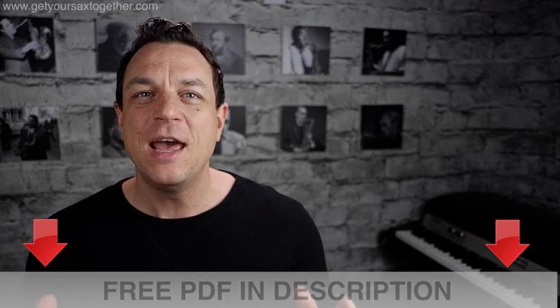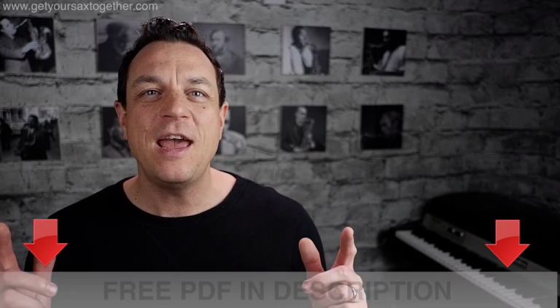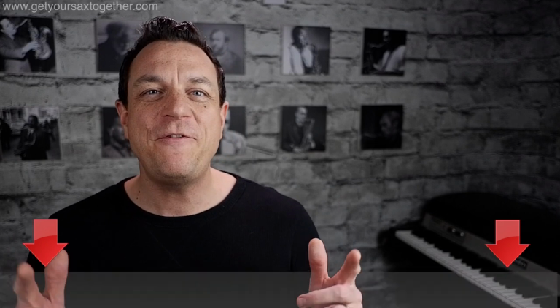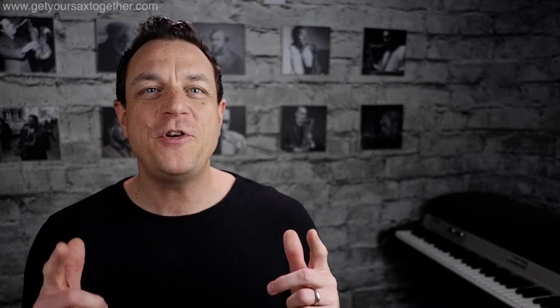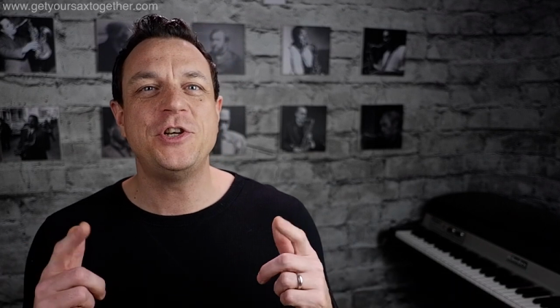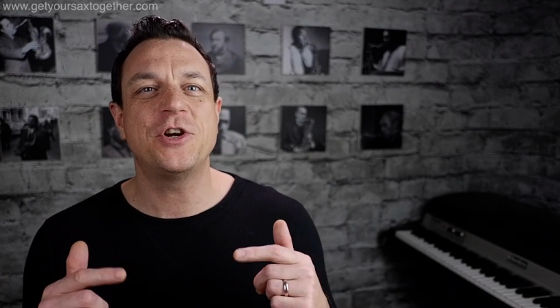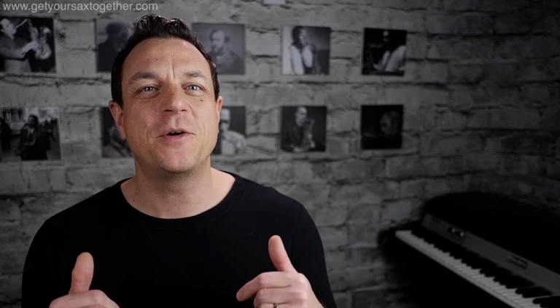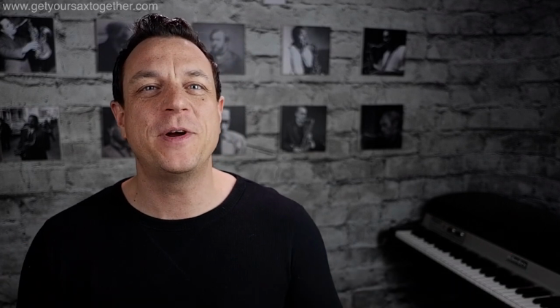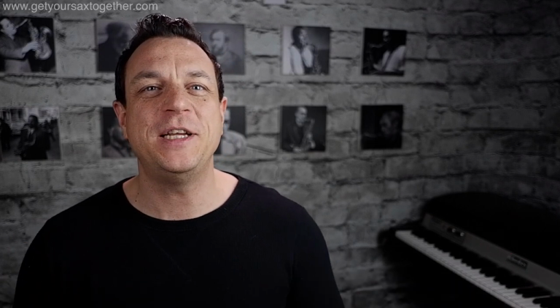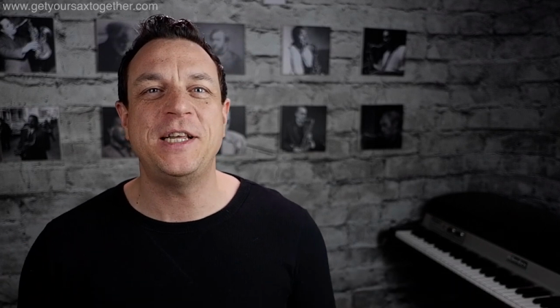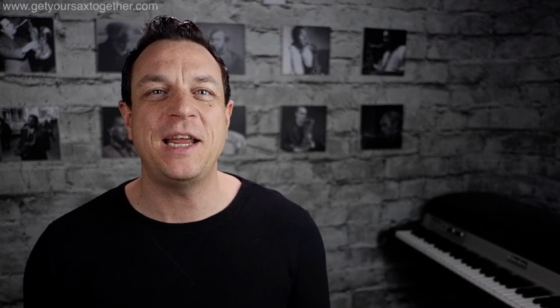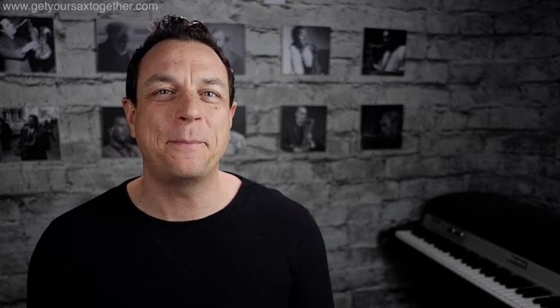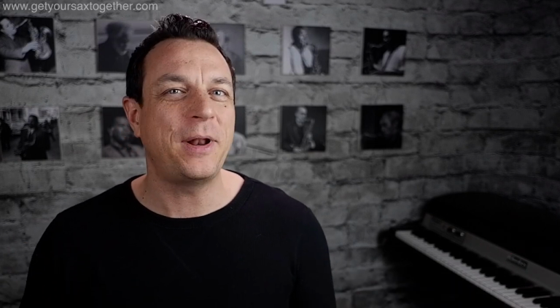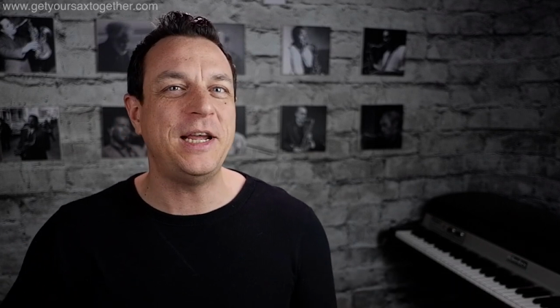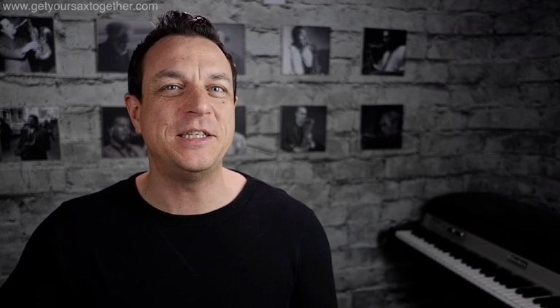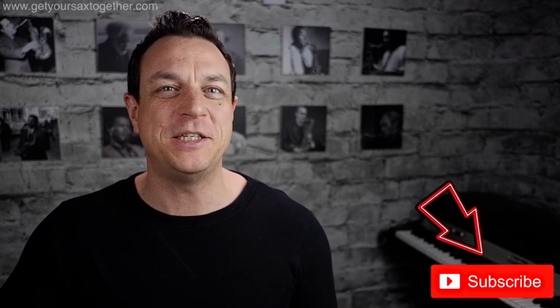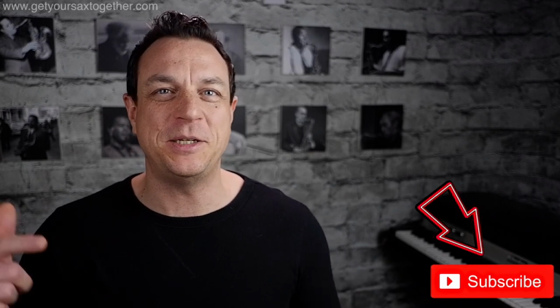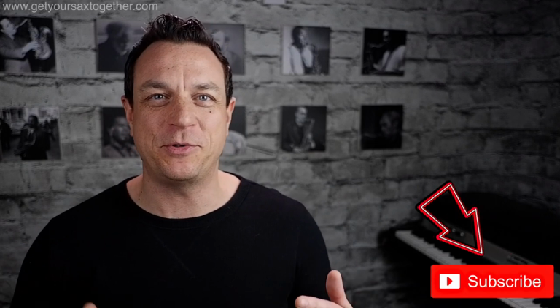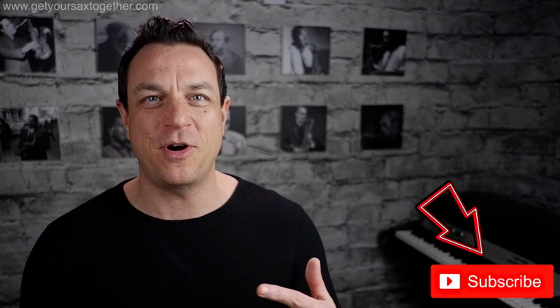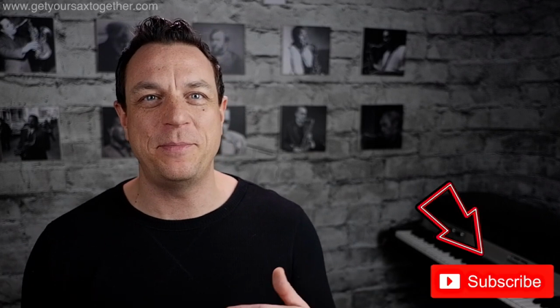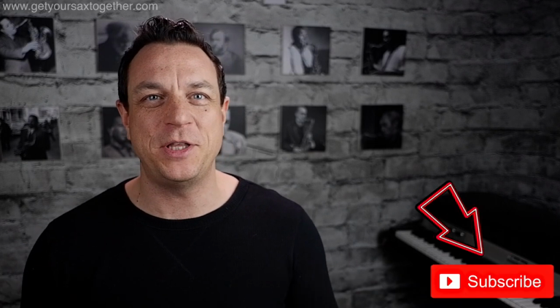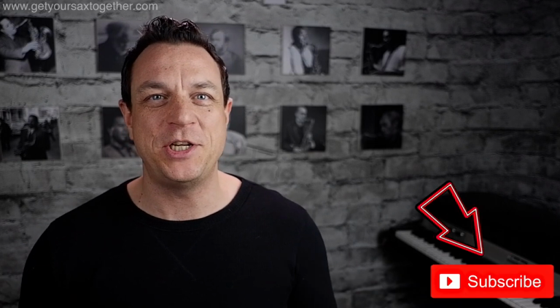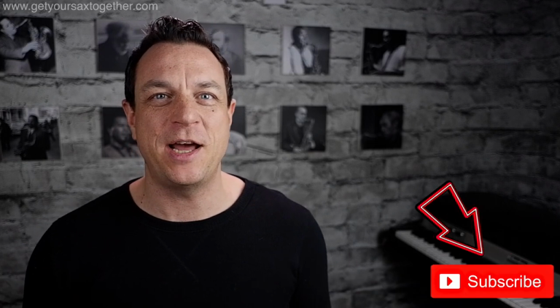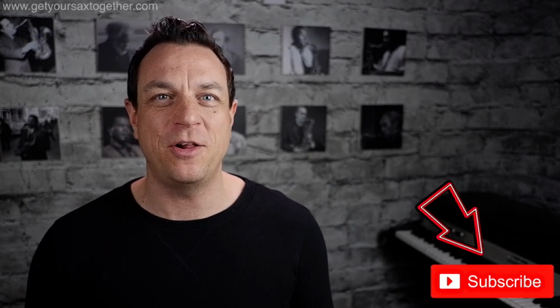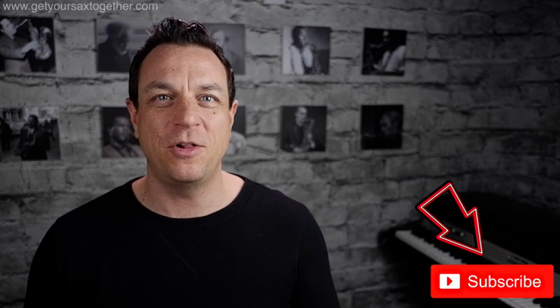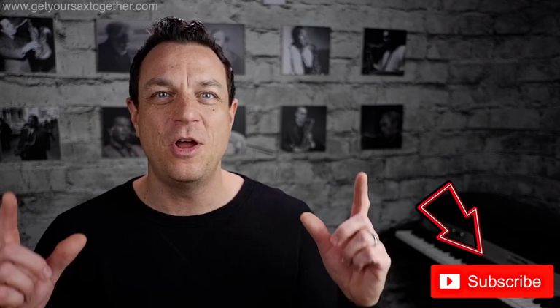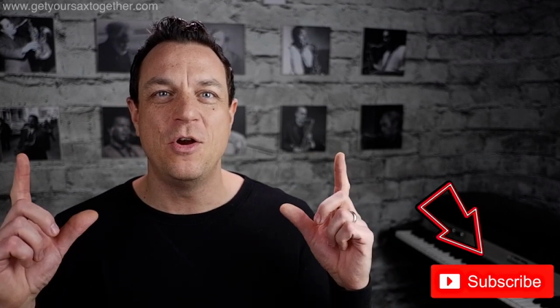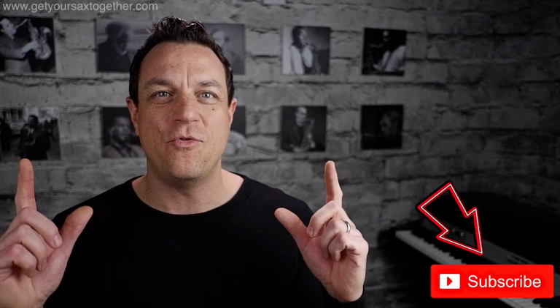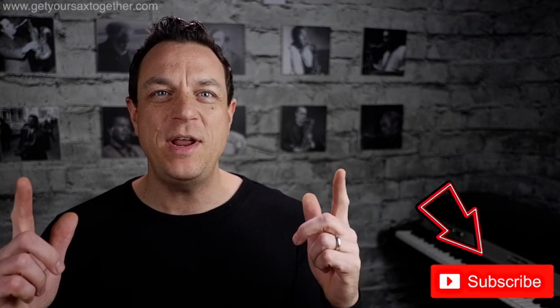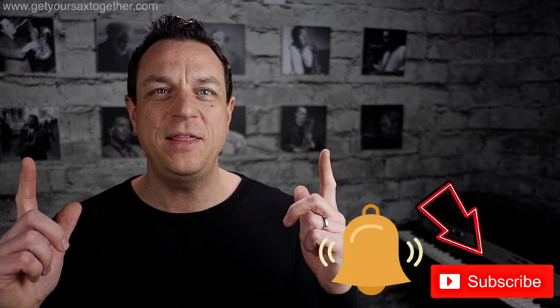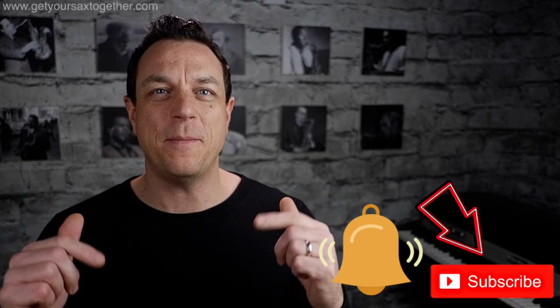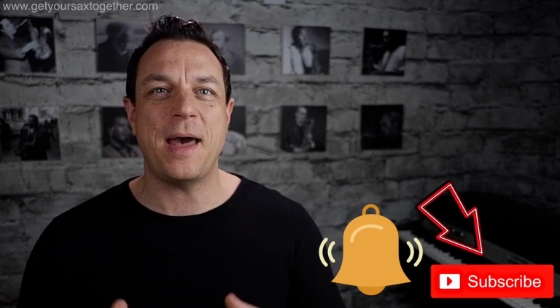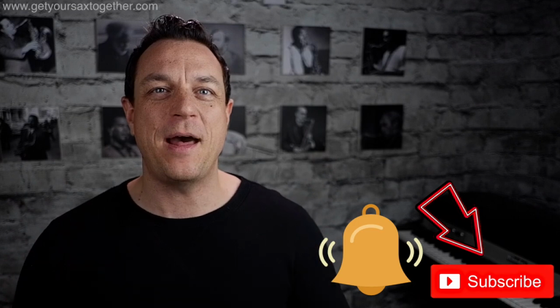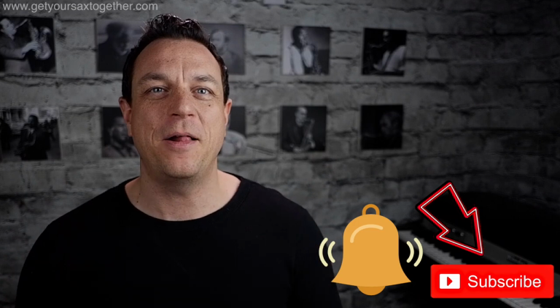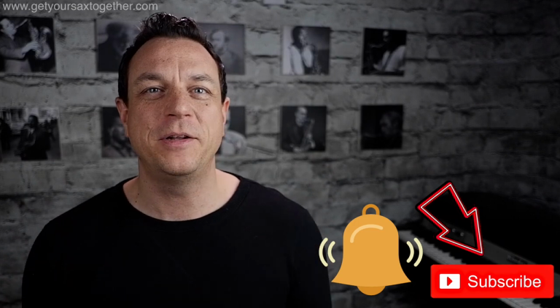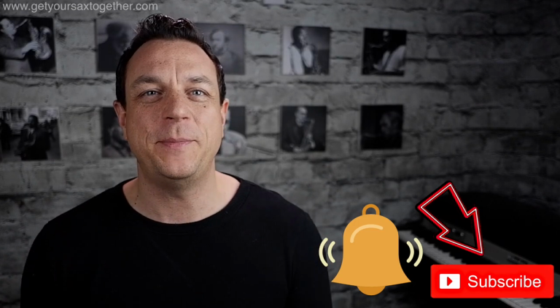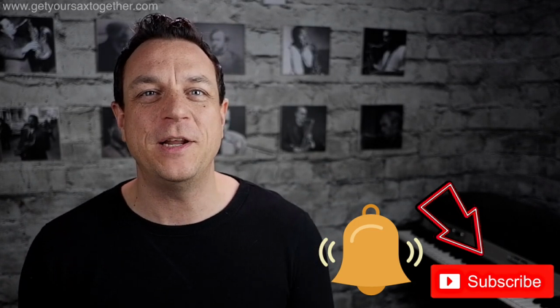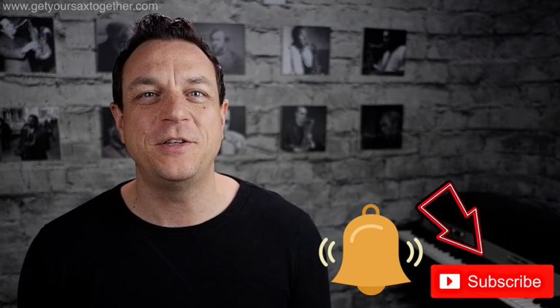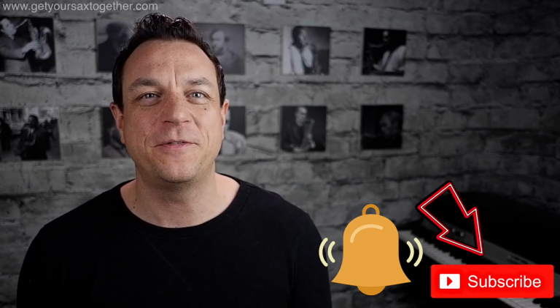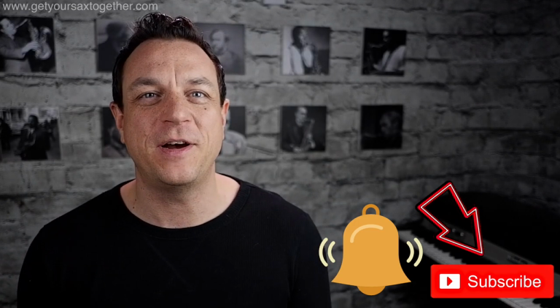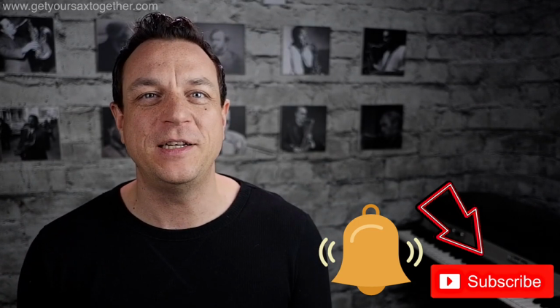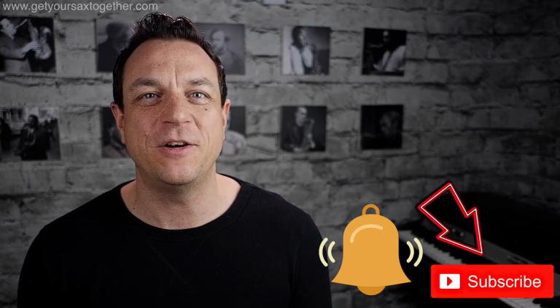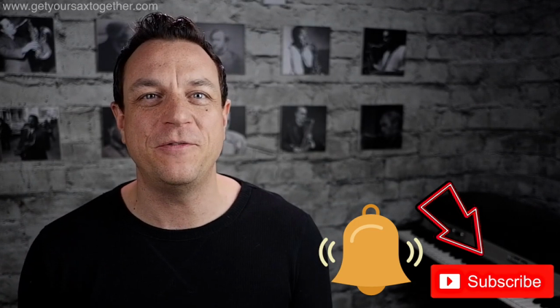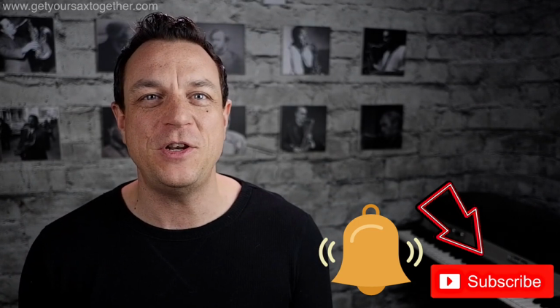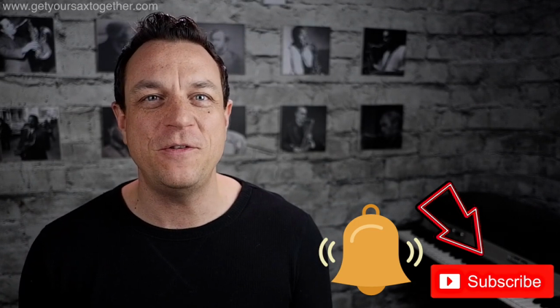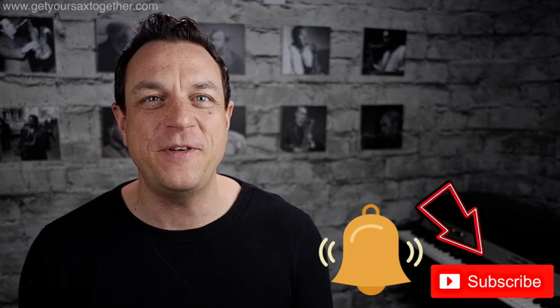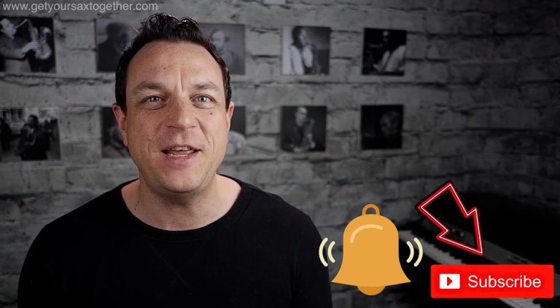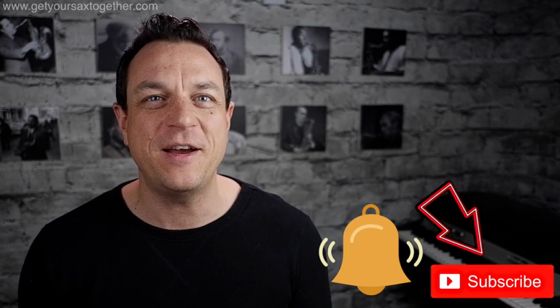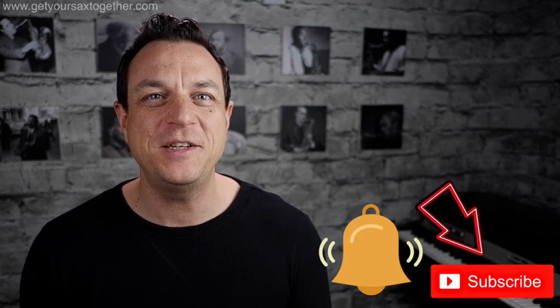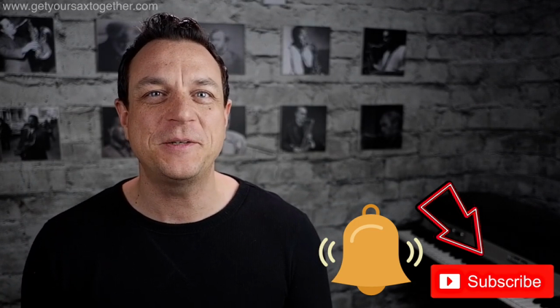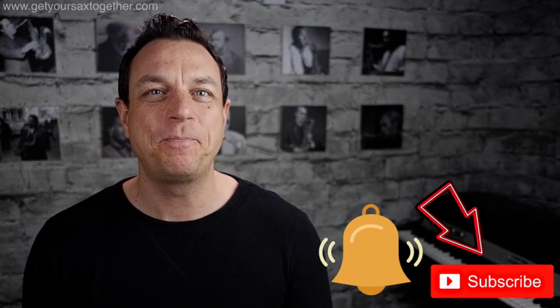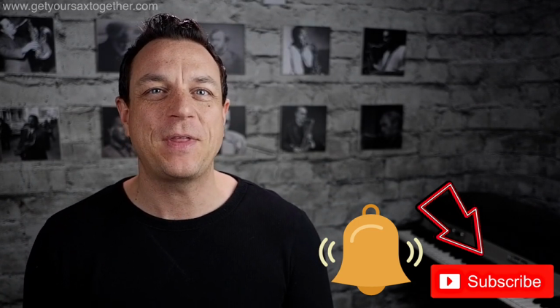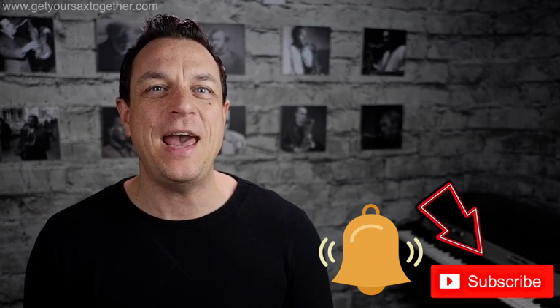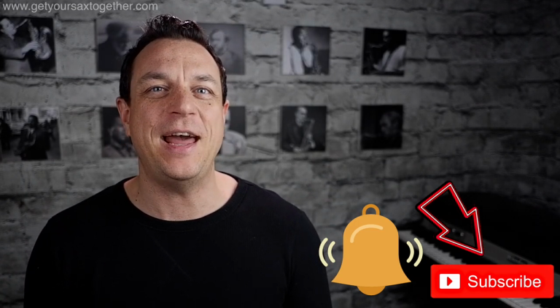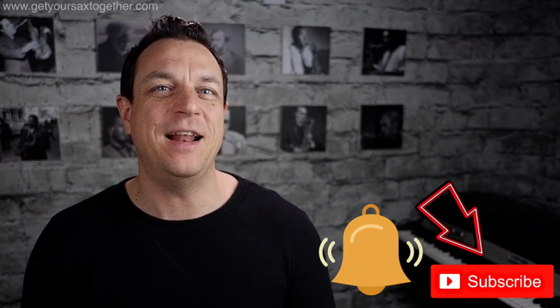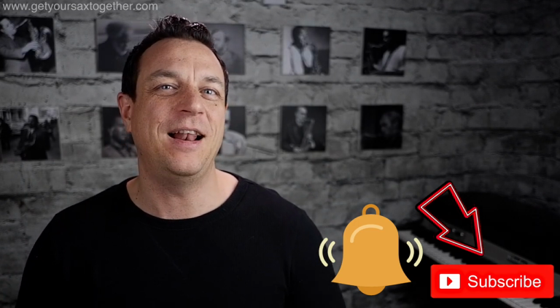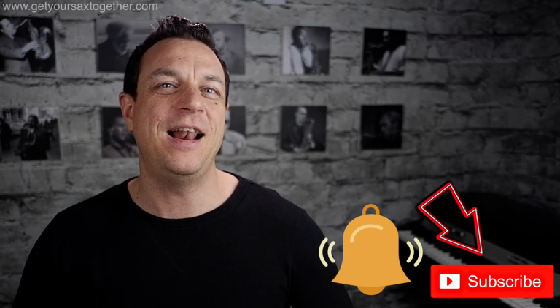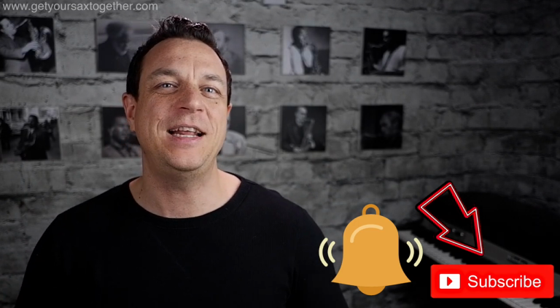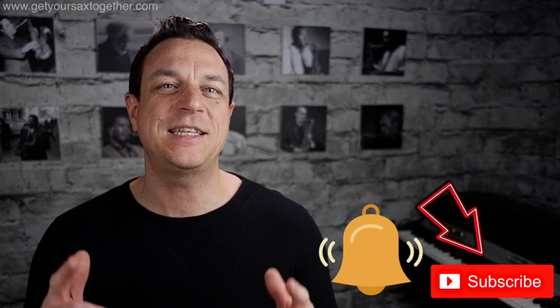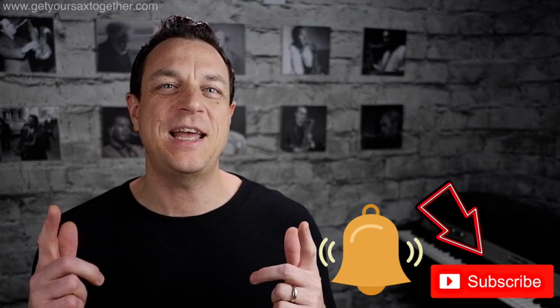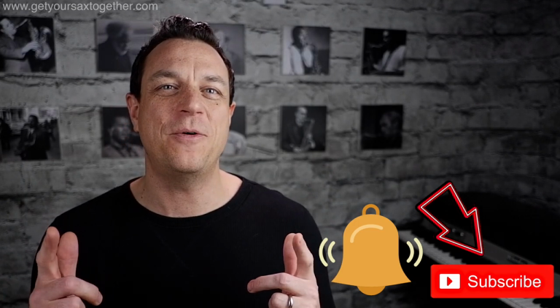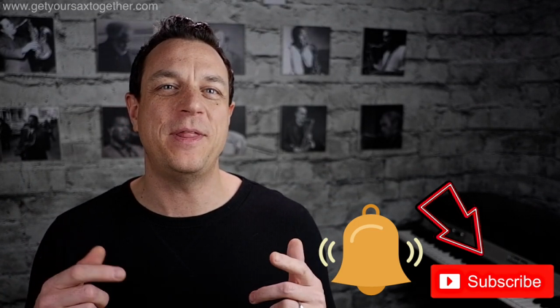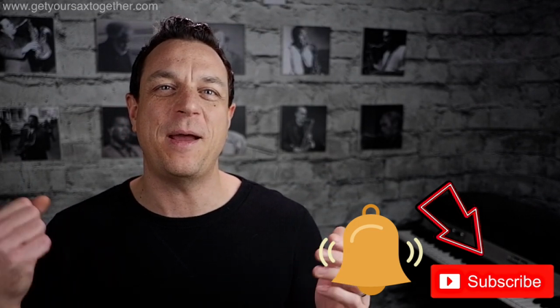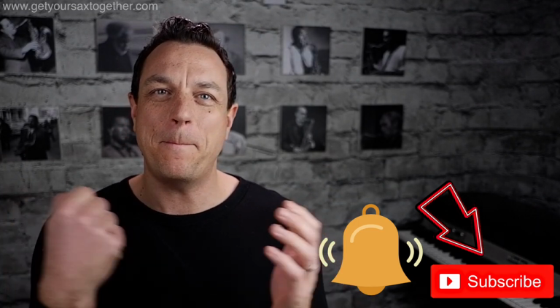If you're enjoying what you're seeing, please subscribe to the channel, ring the bell to be notified of new videos, and let's get on with it.